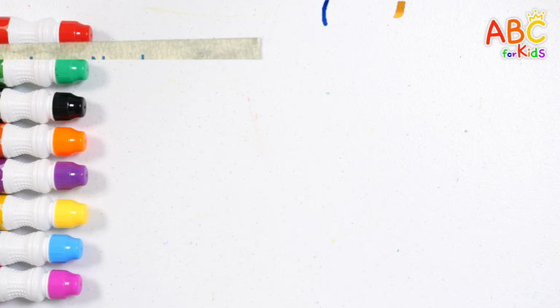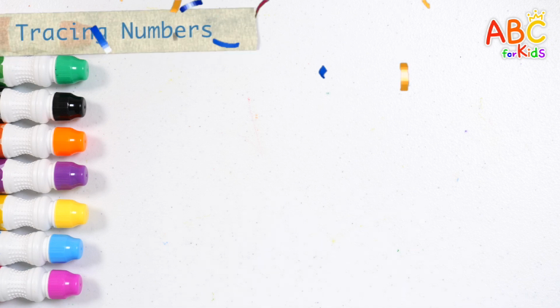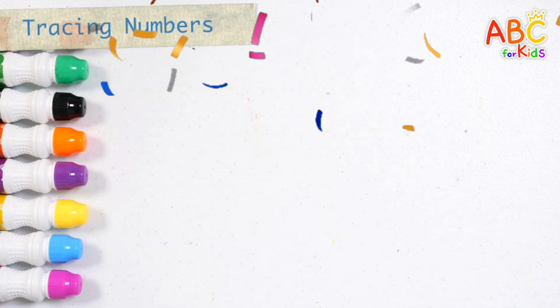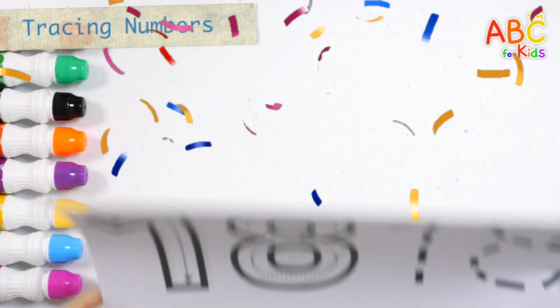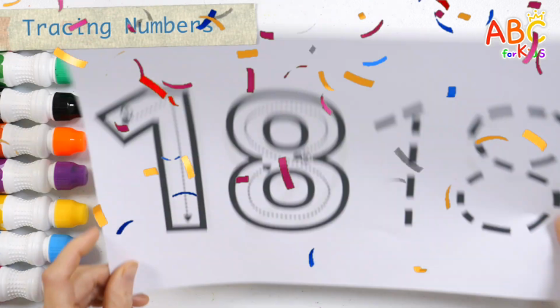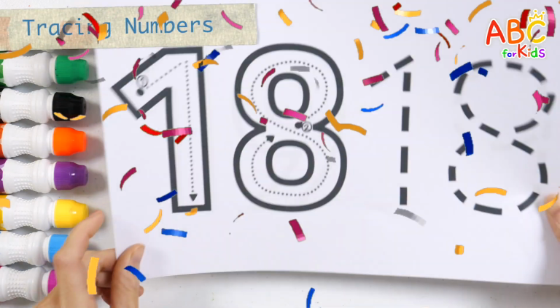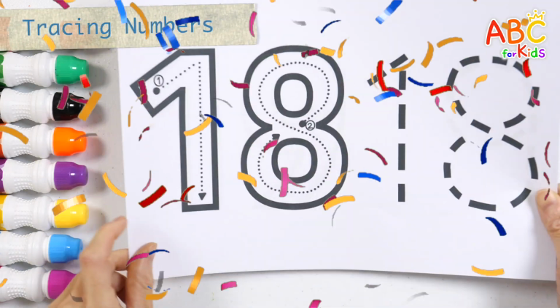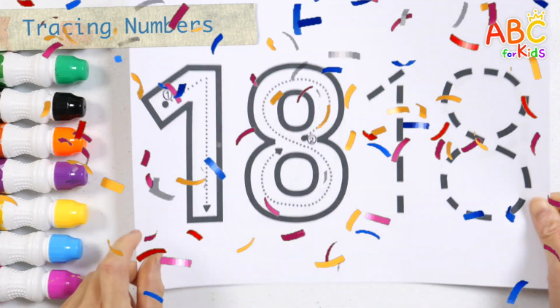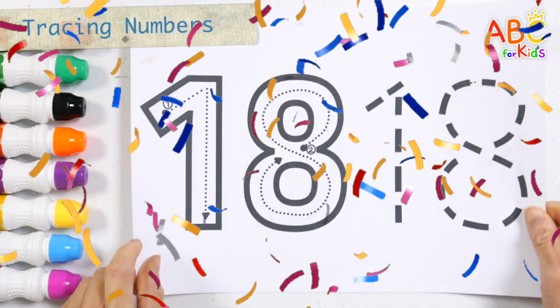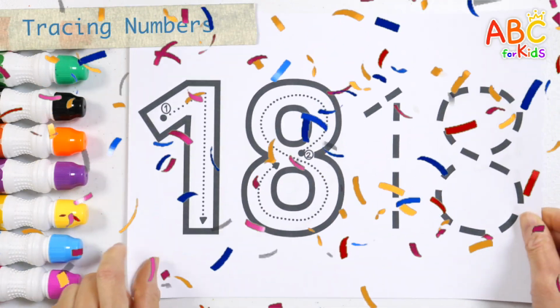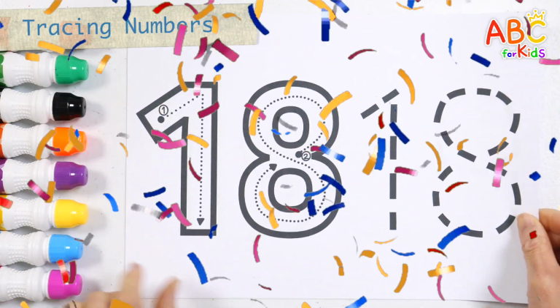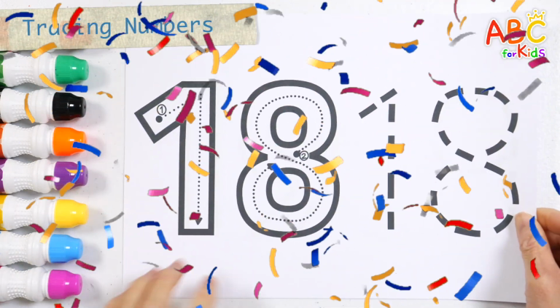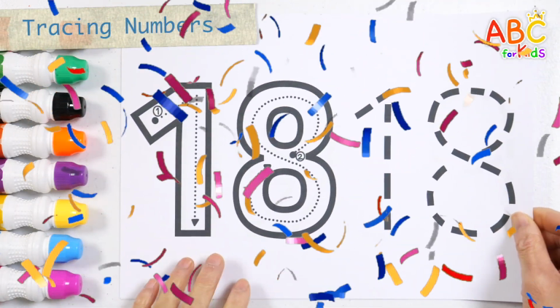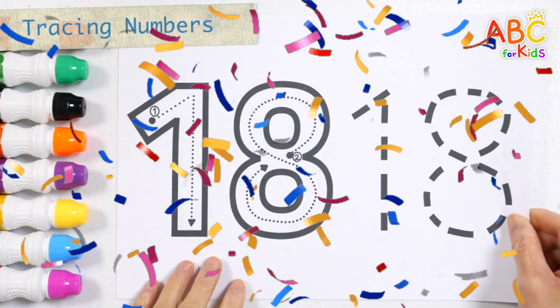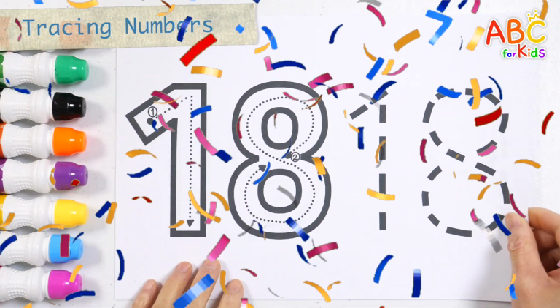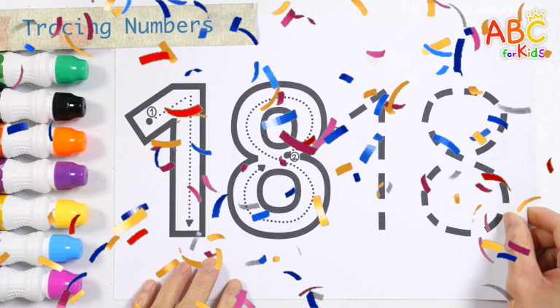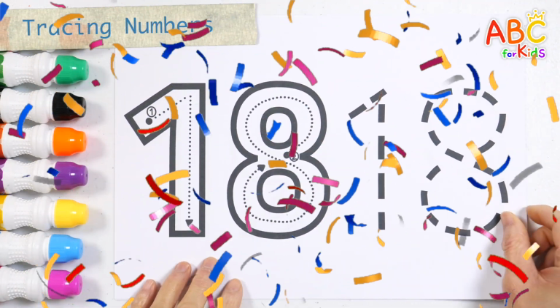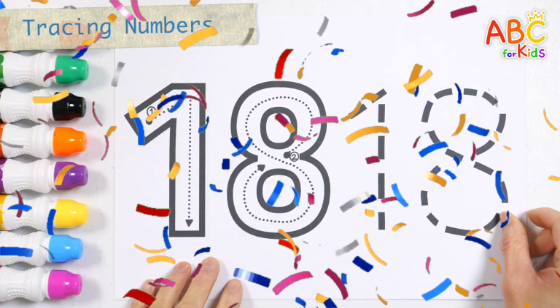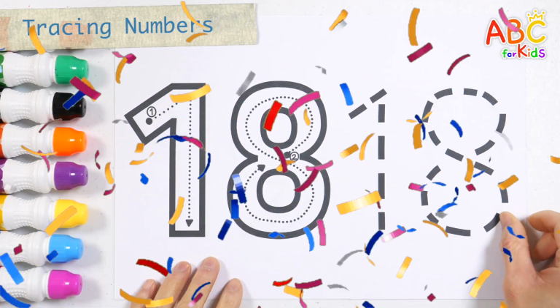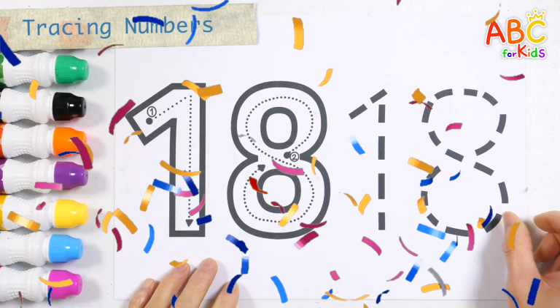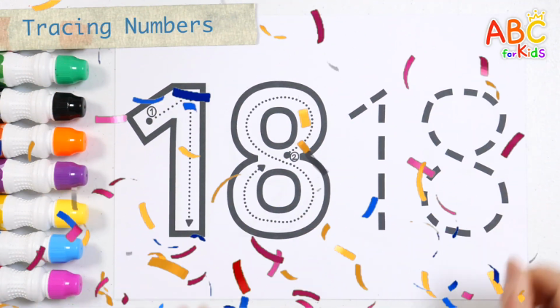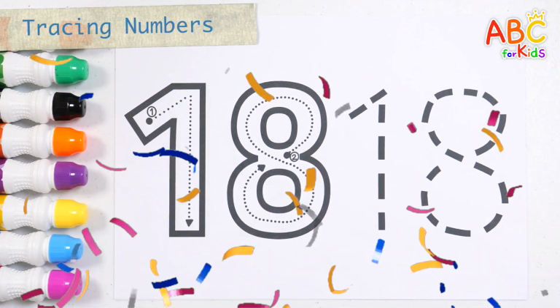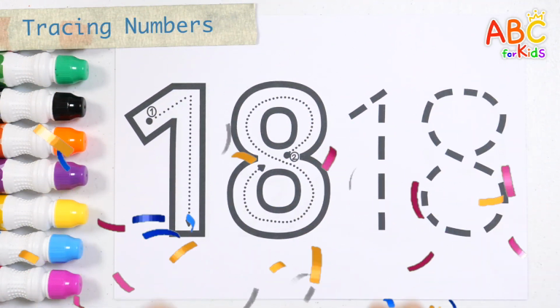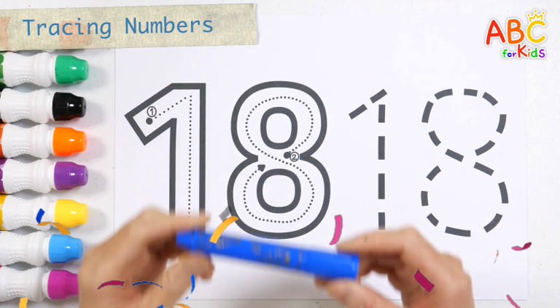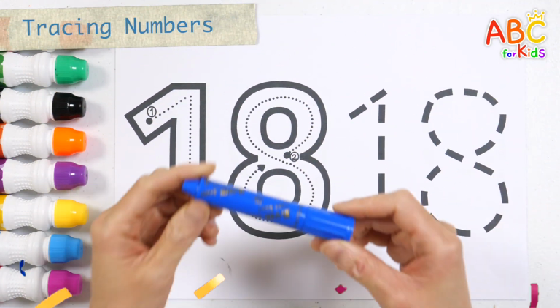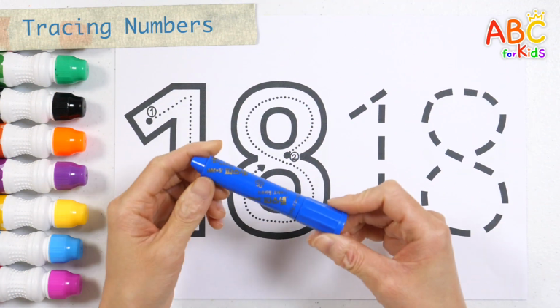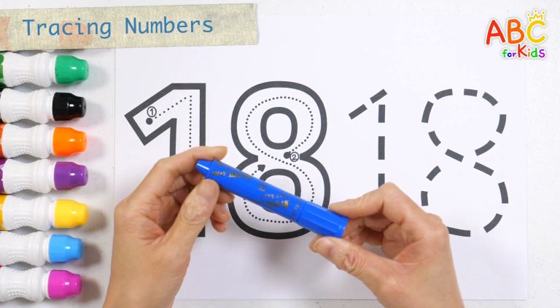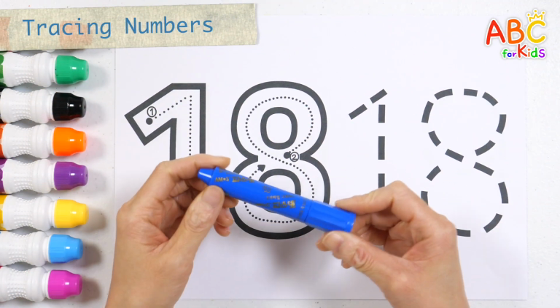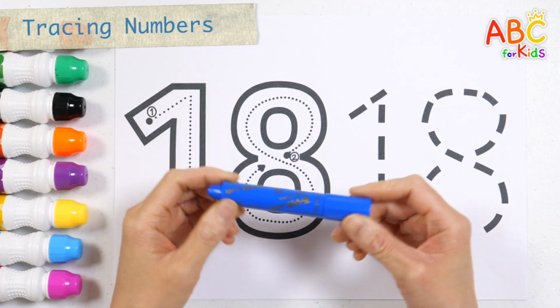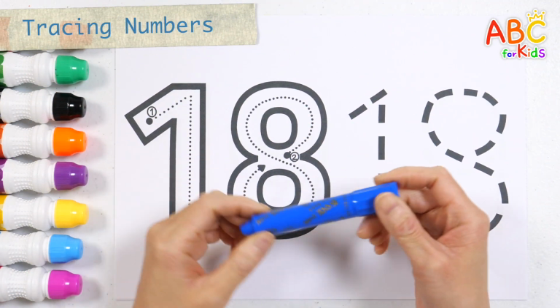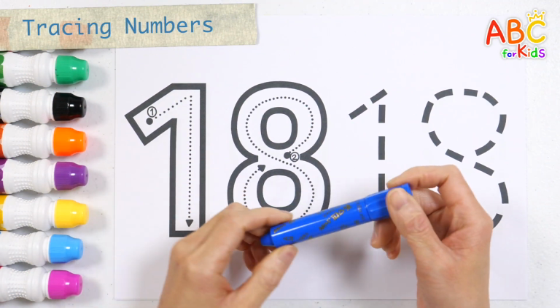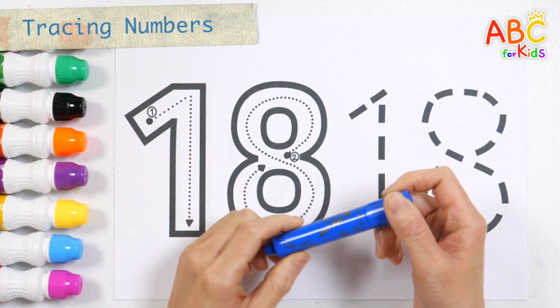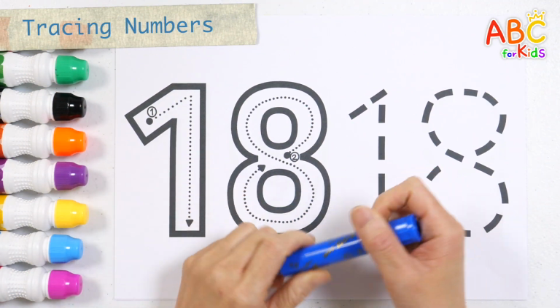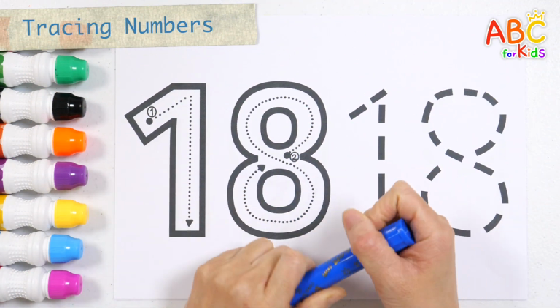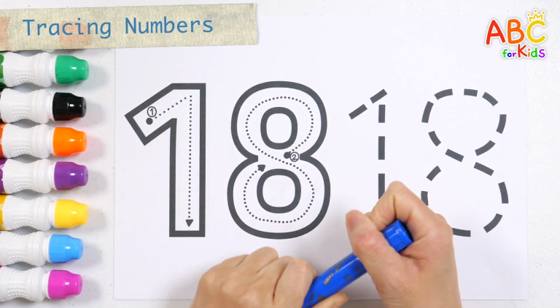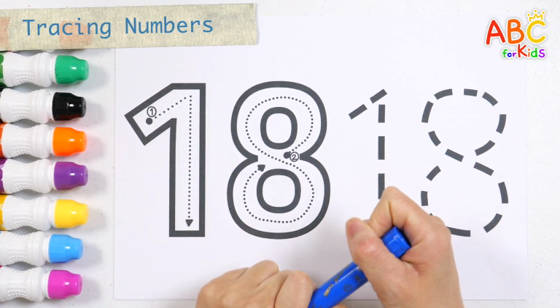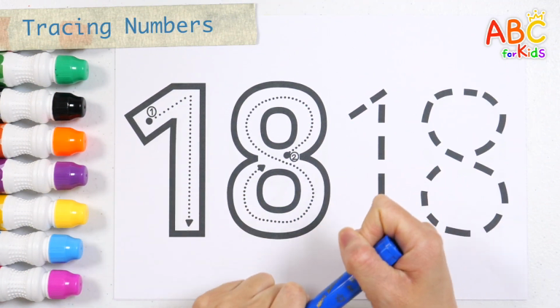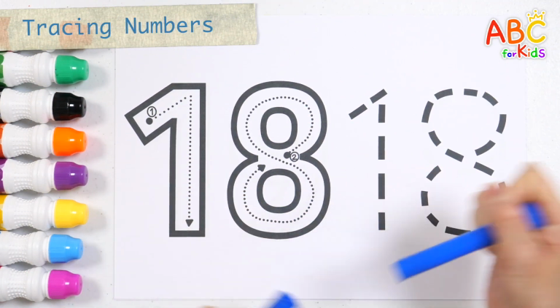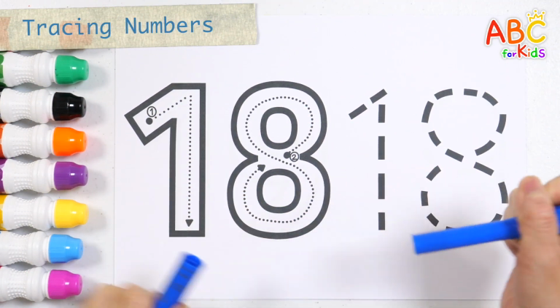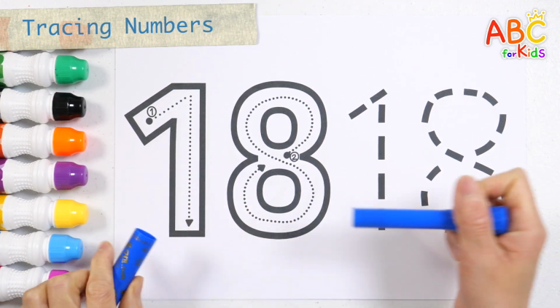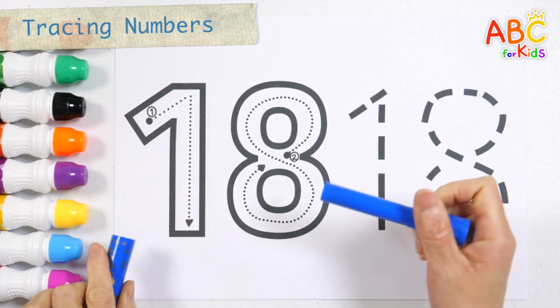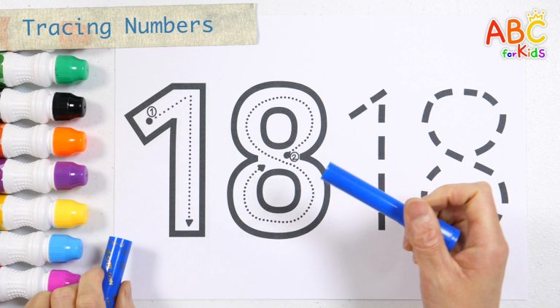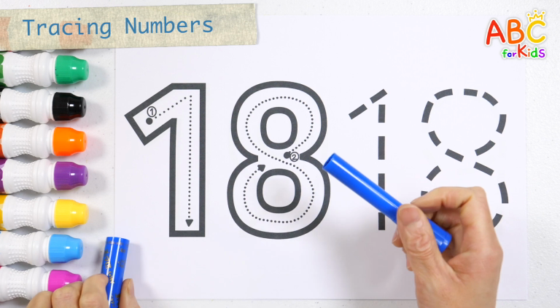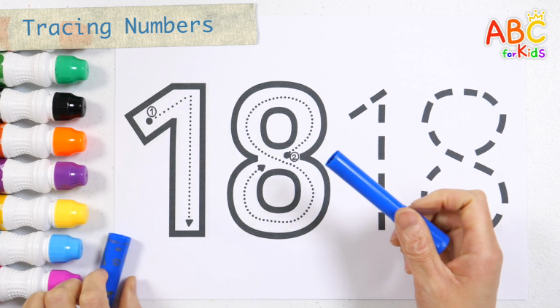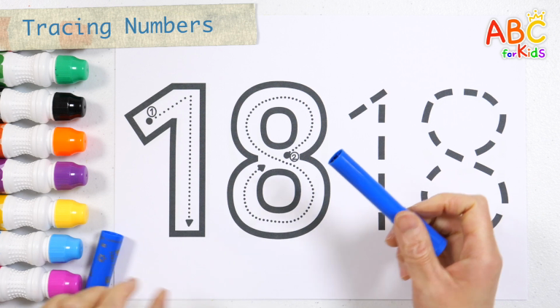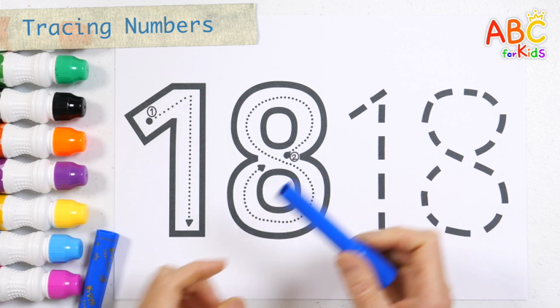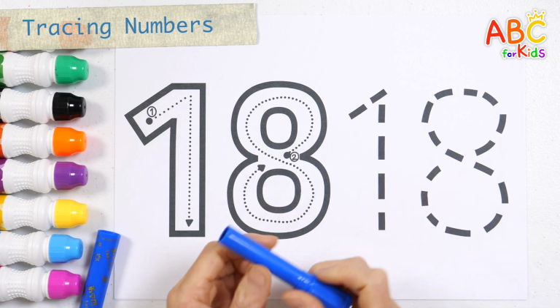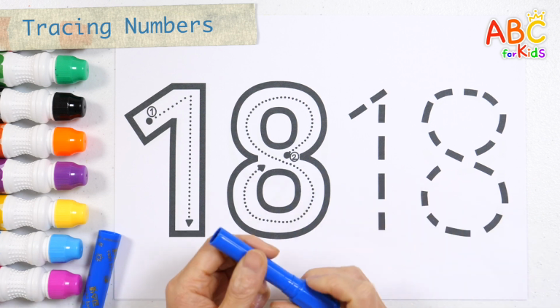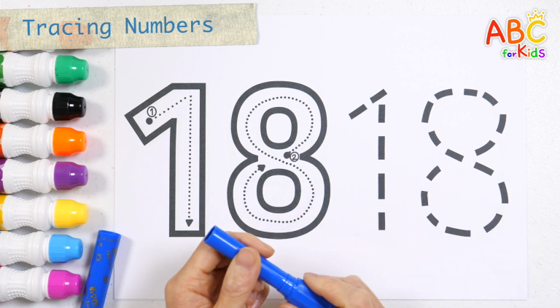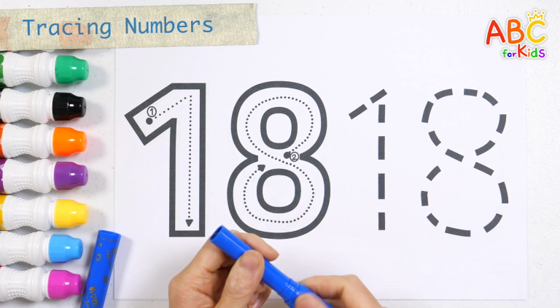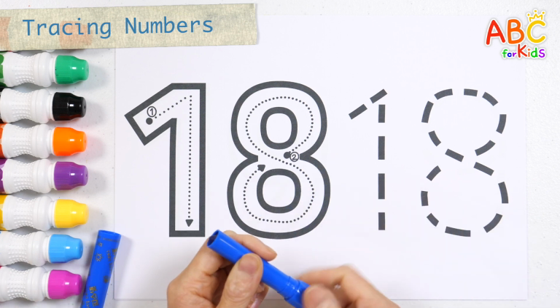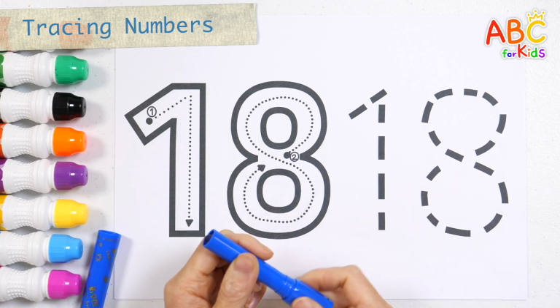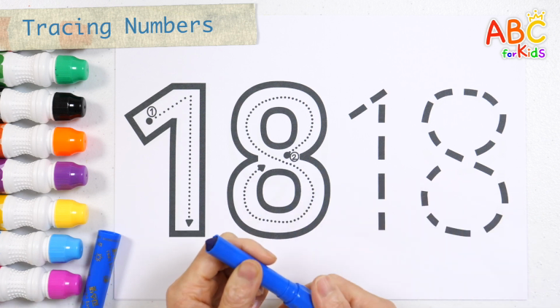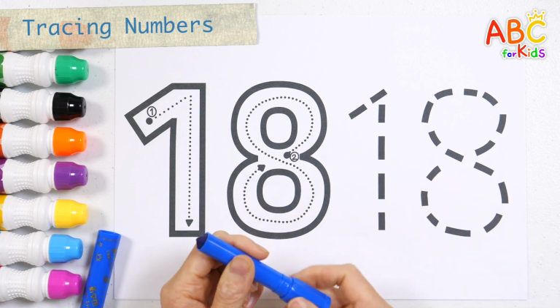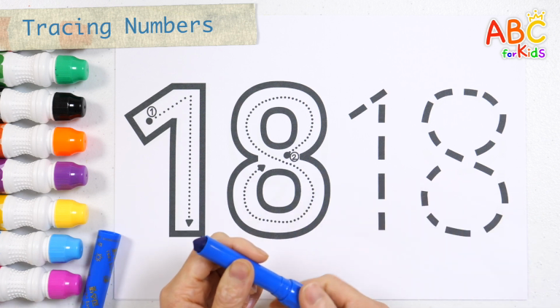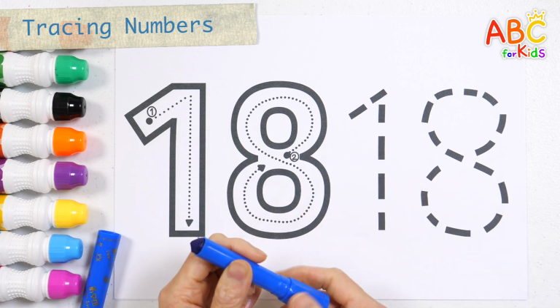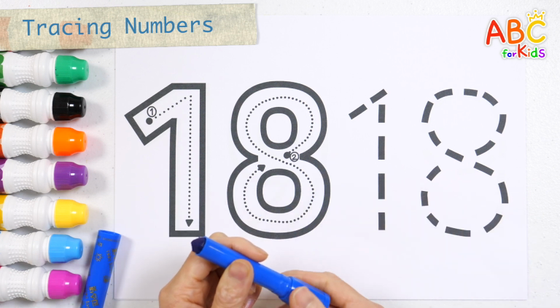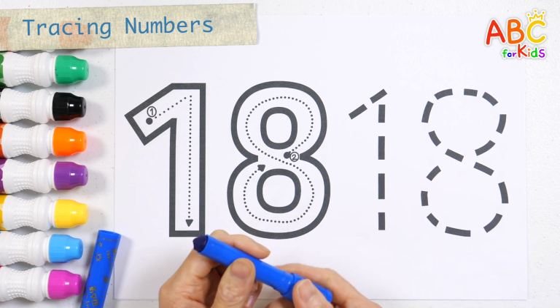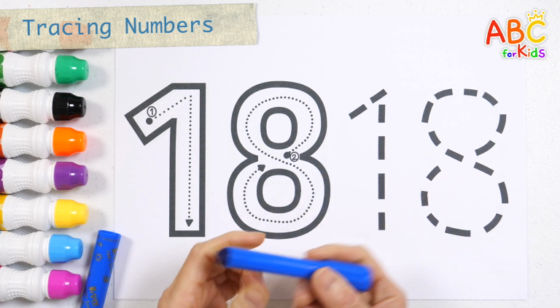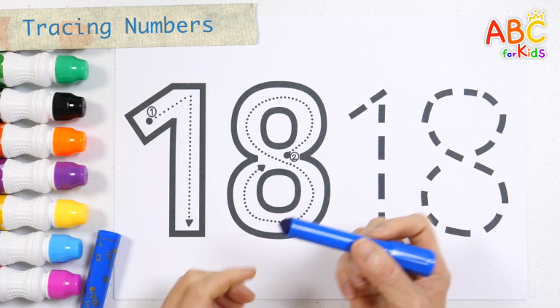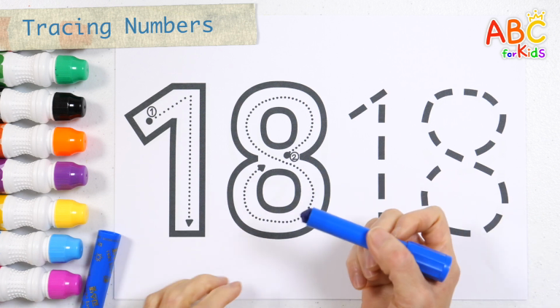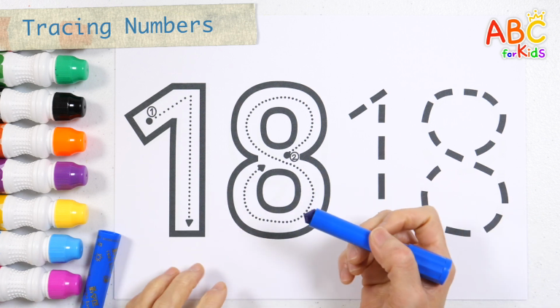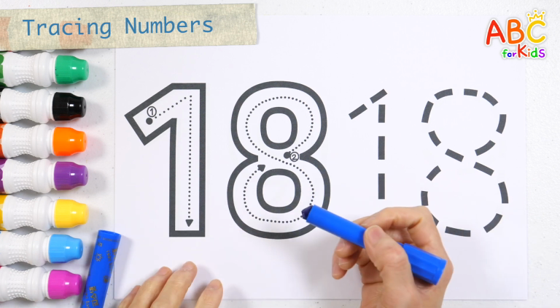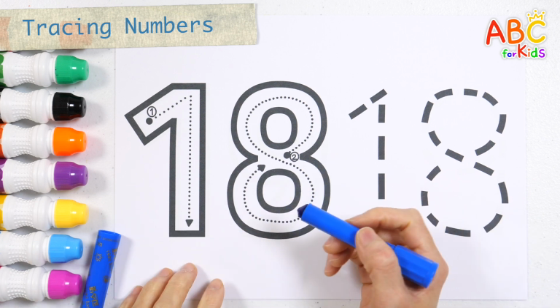Let's learn how to write numbers. Write the number 18 in the correct order with a blue crayon.